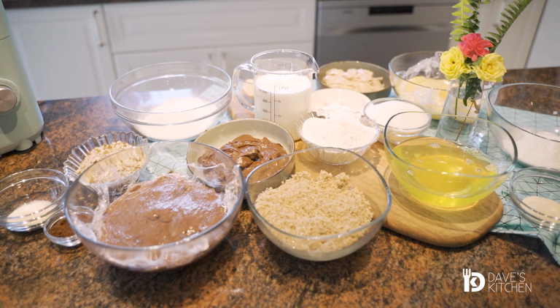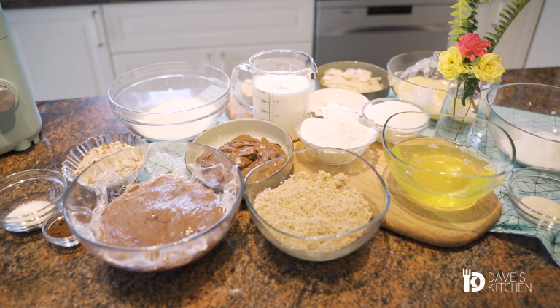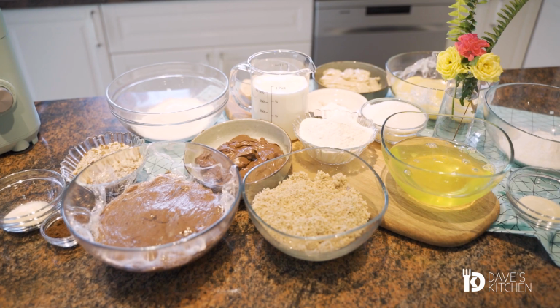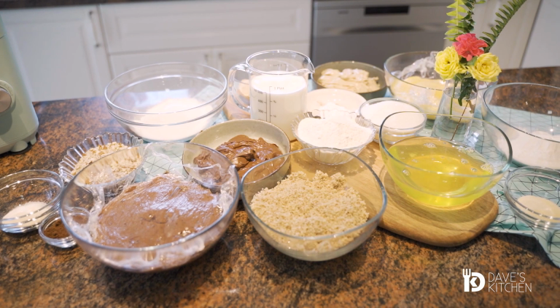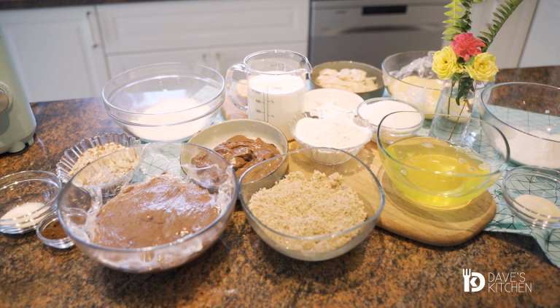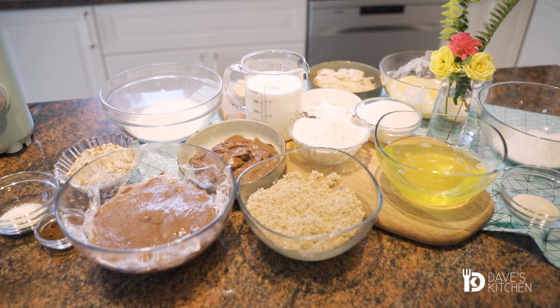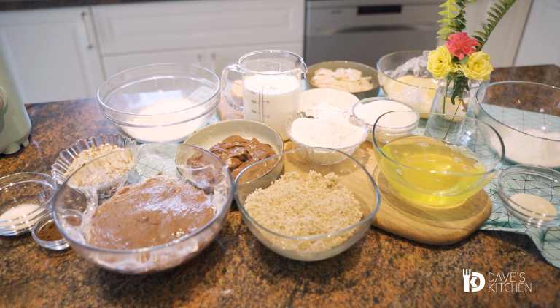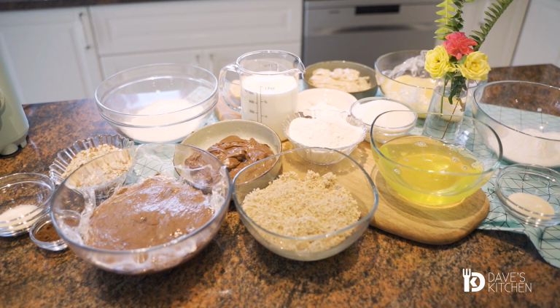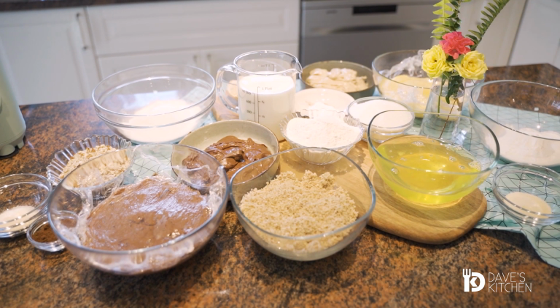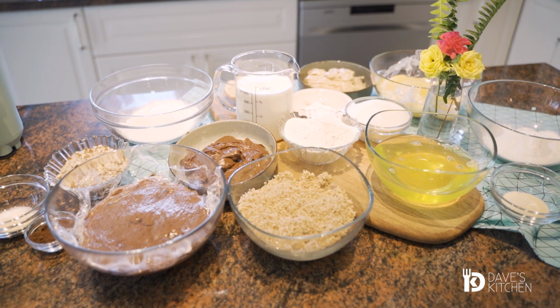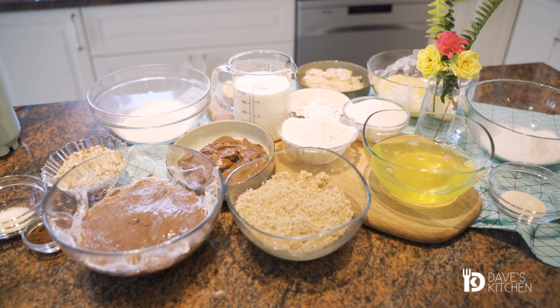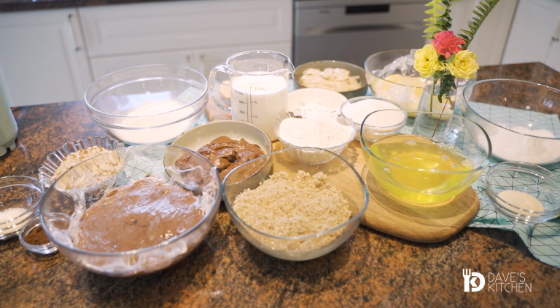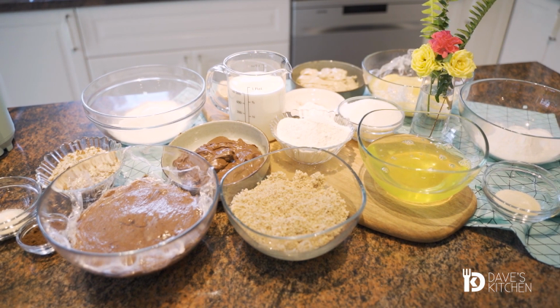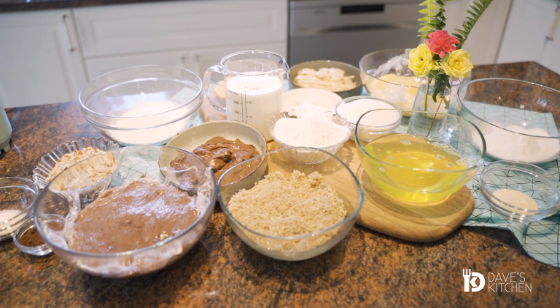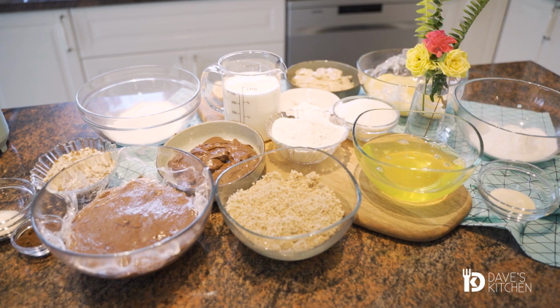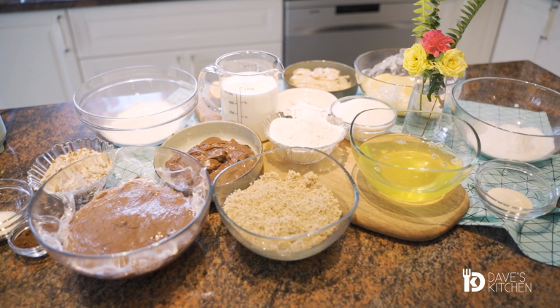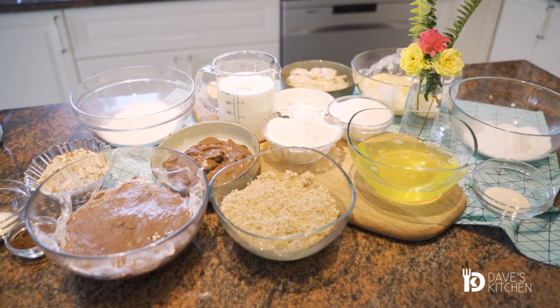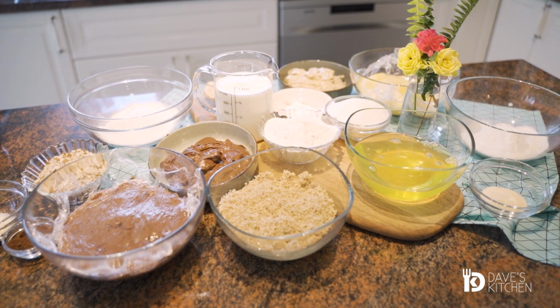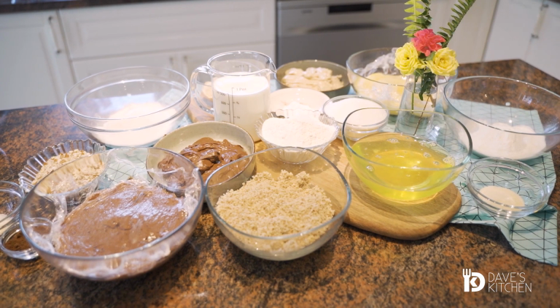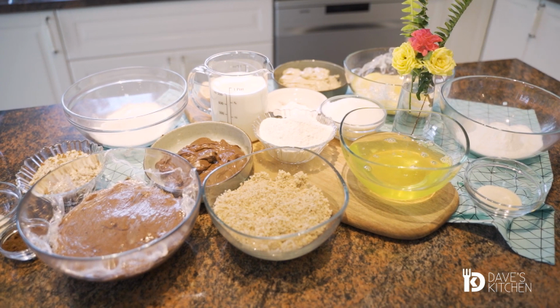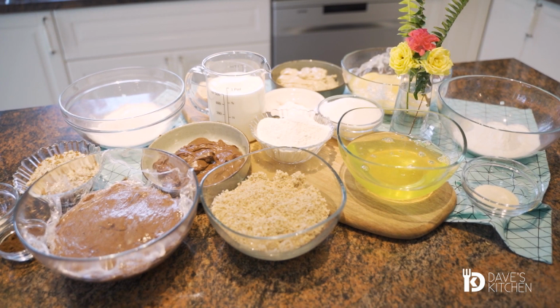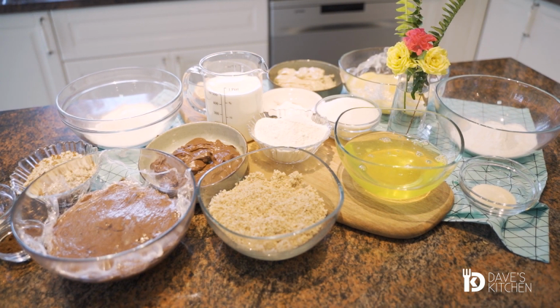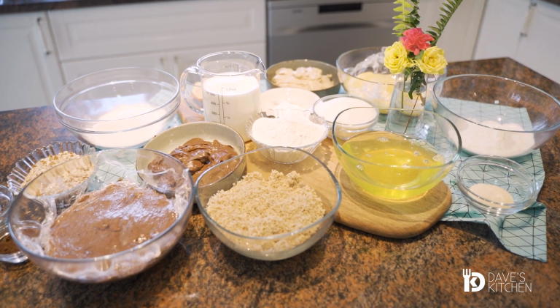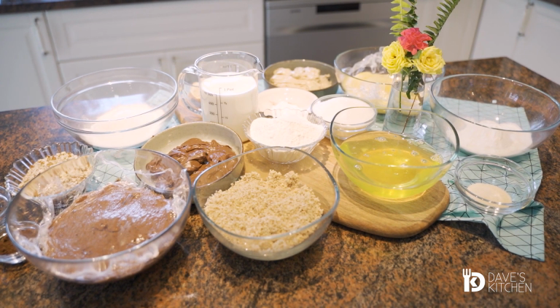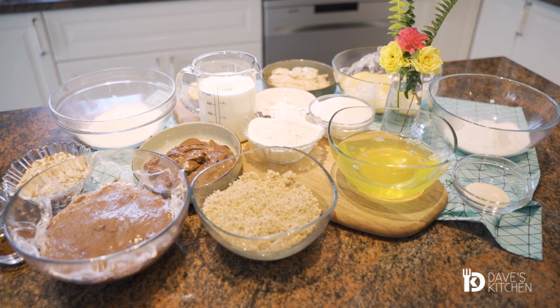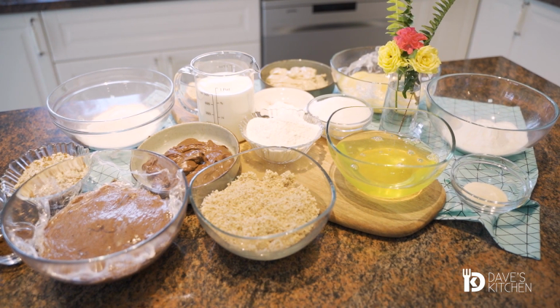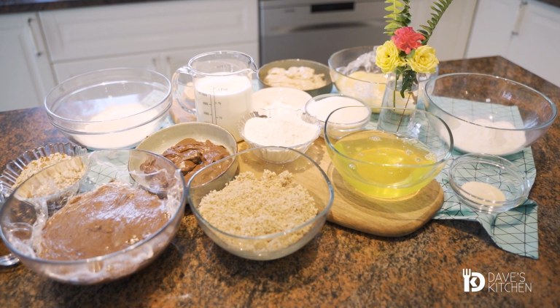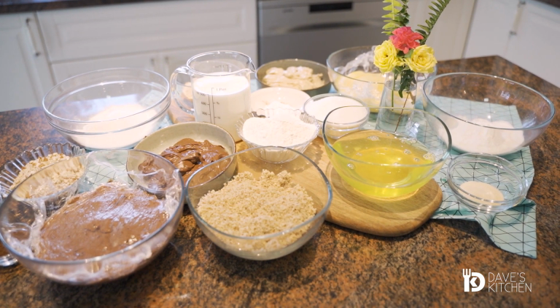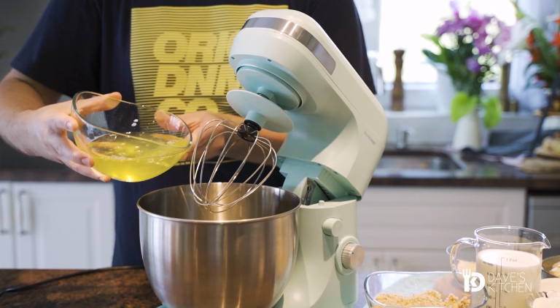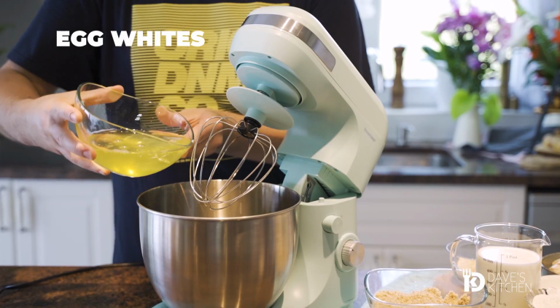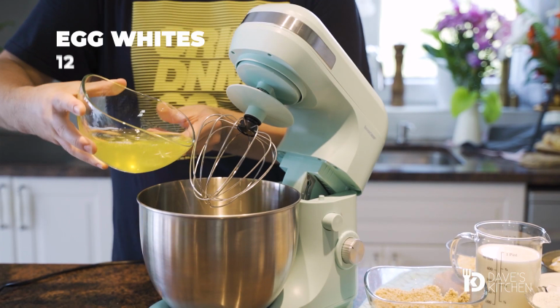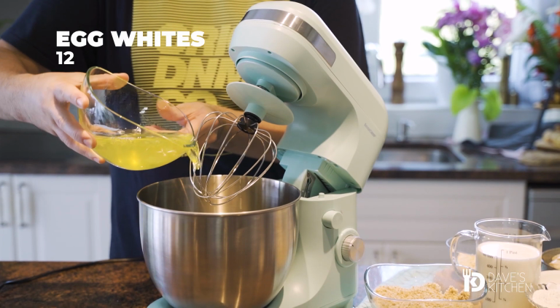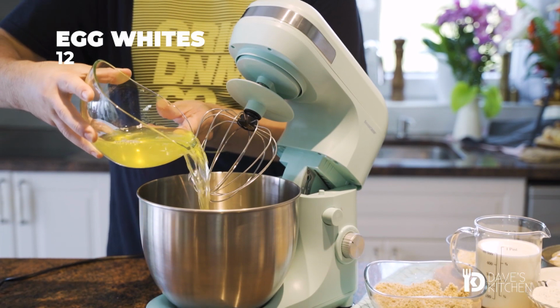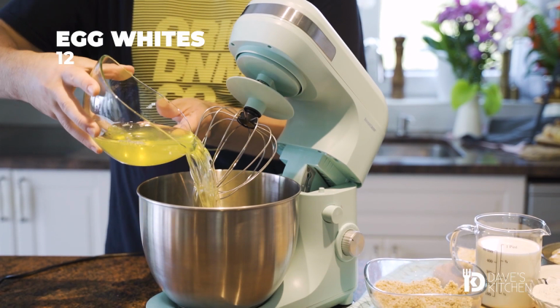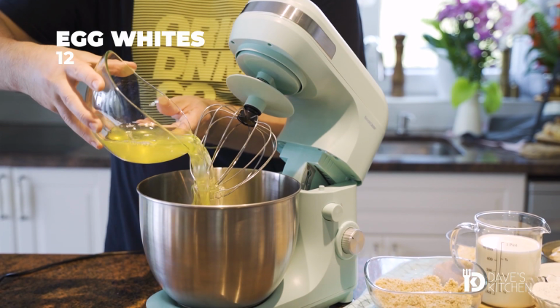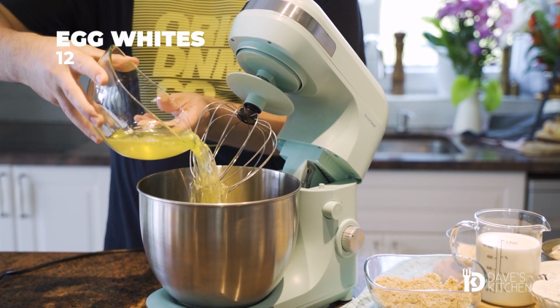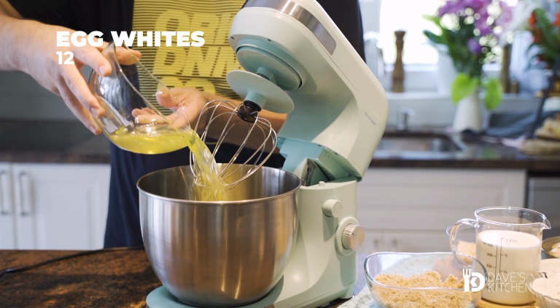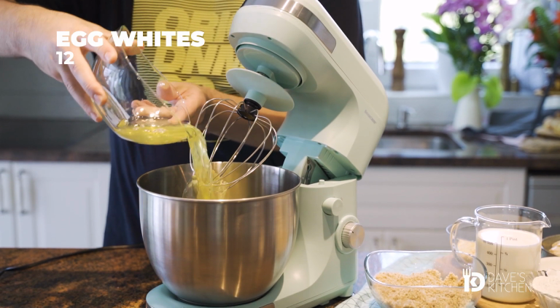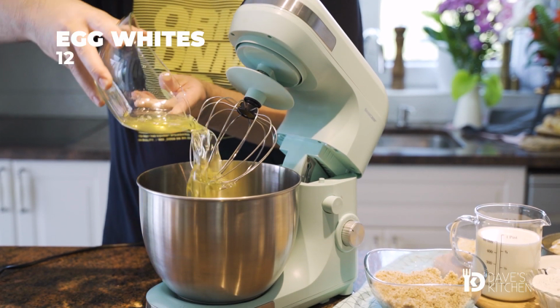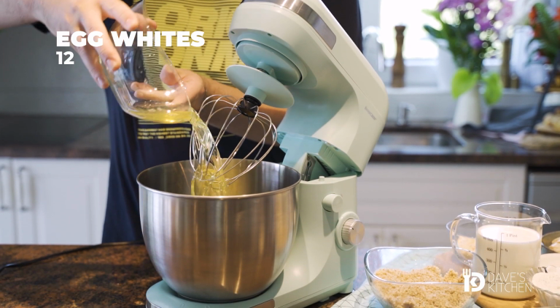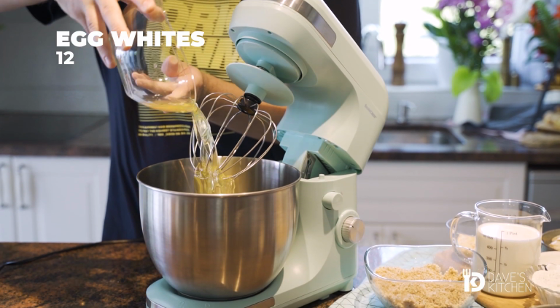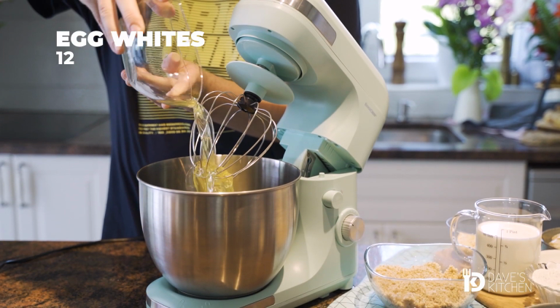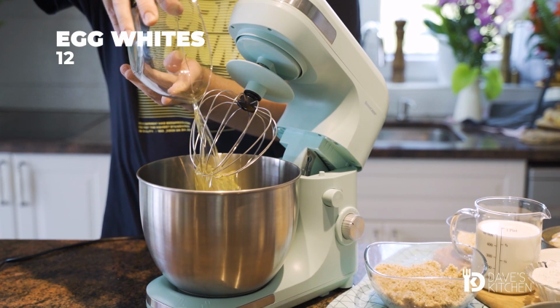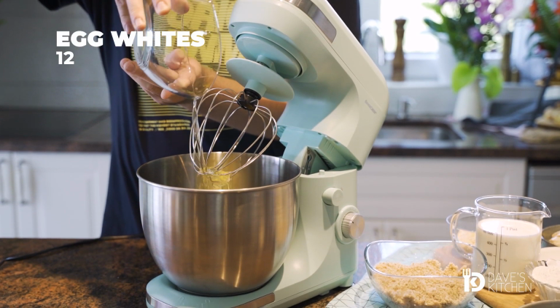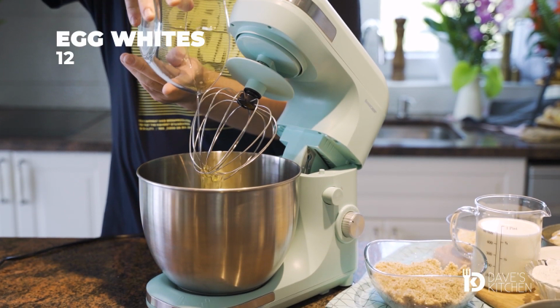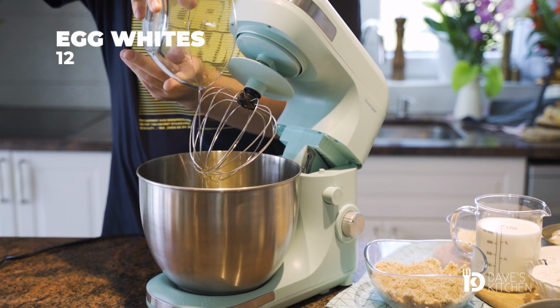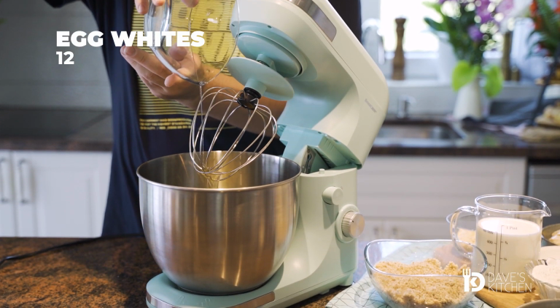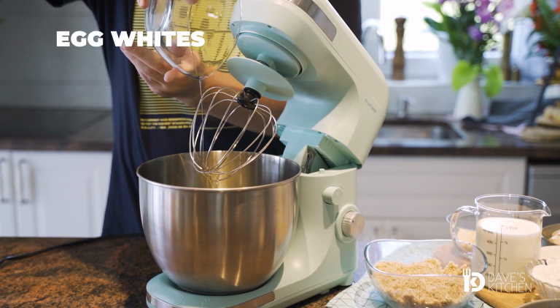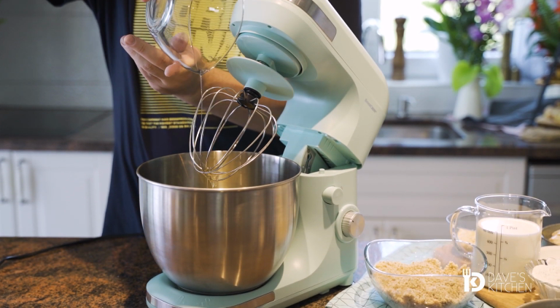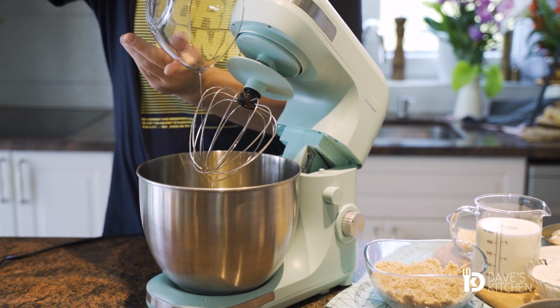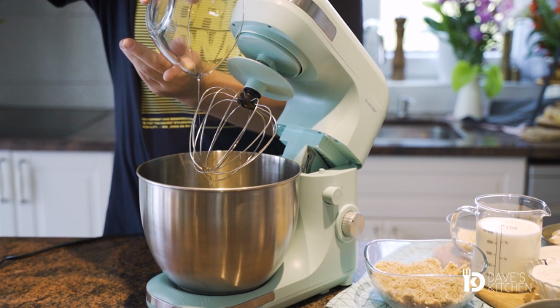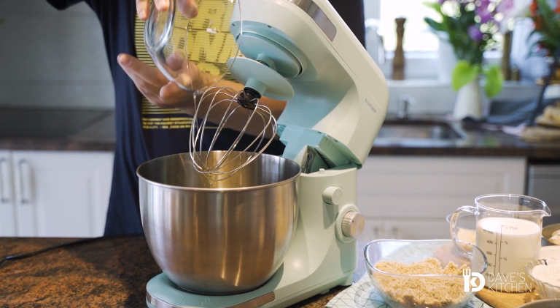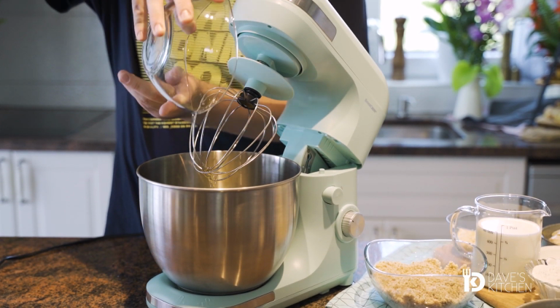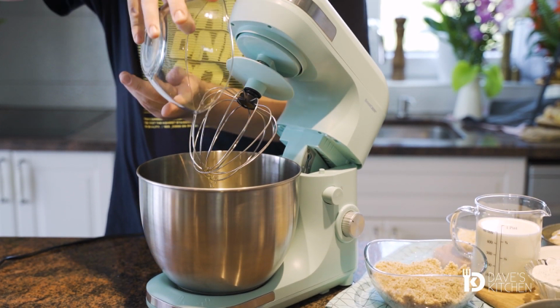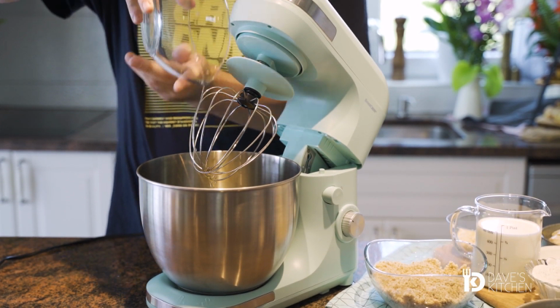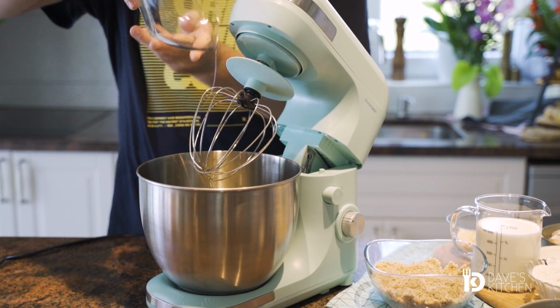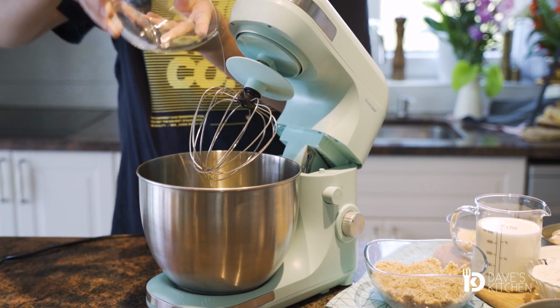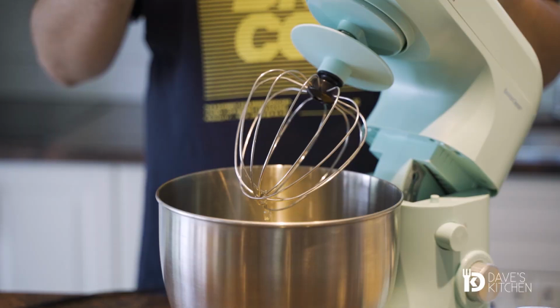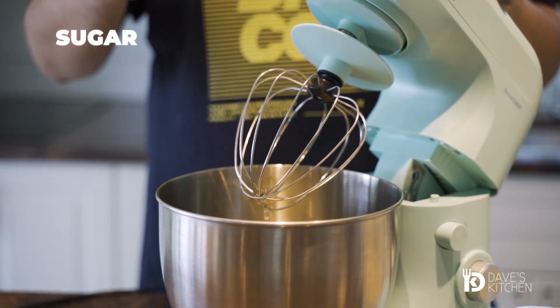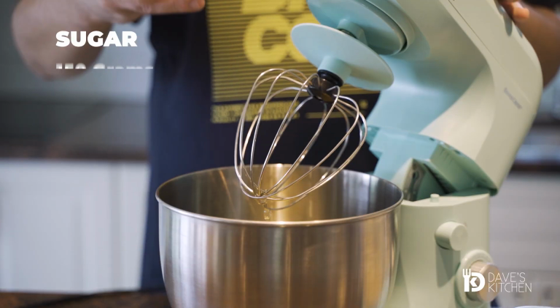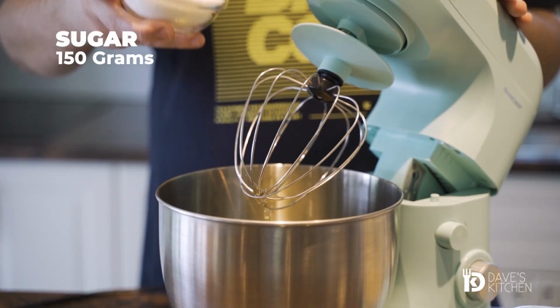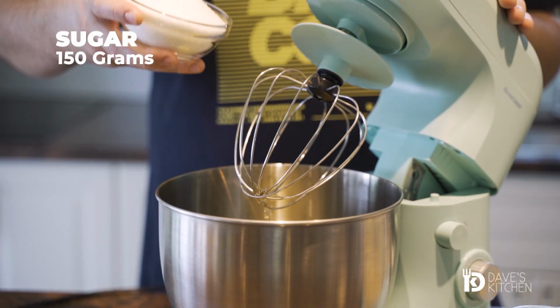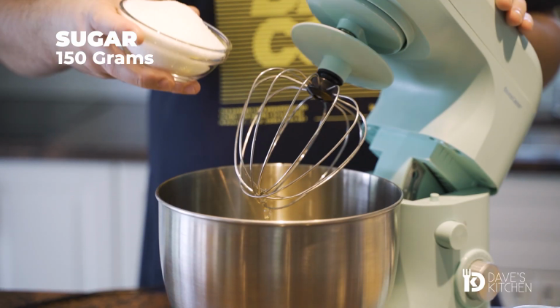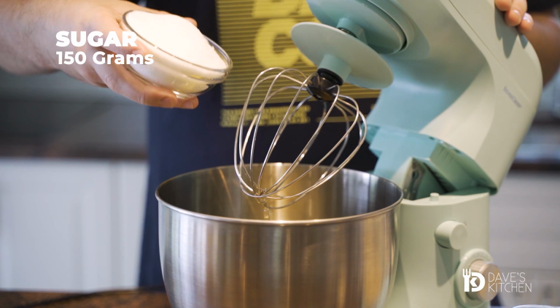First, you need to prepare the sponge cakes. In a large bowl, beat the egg whites together with the sugar to stiff peaks.